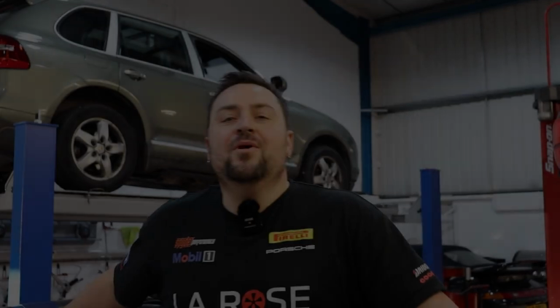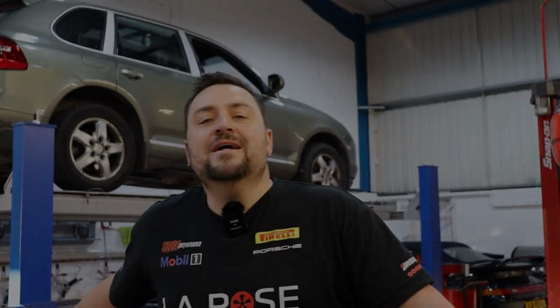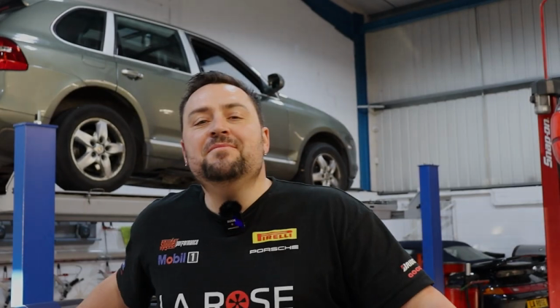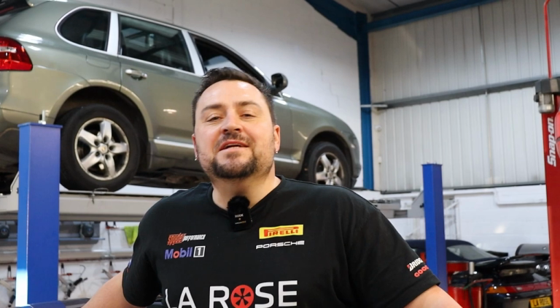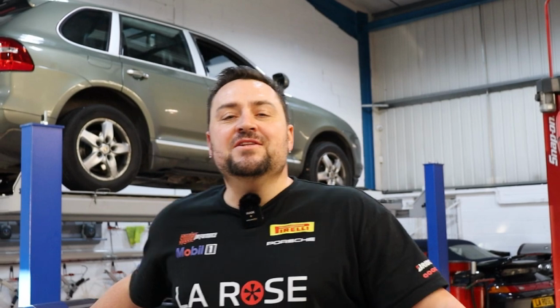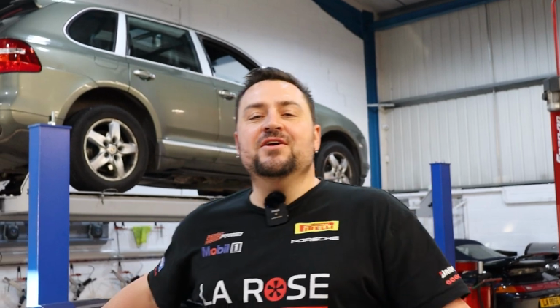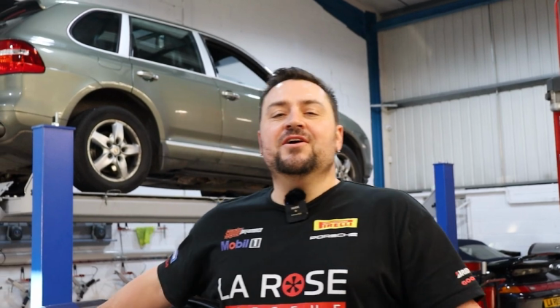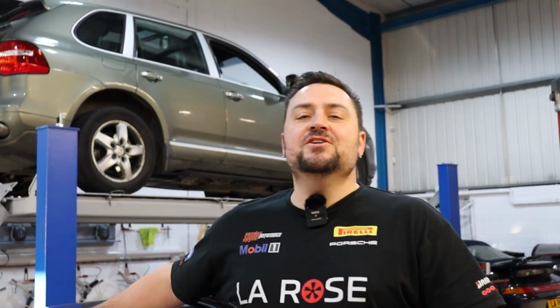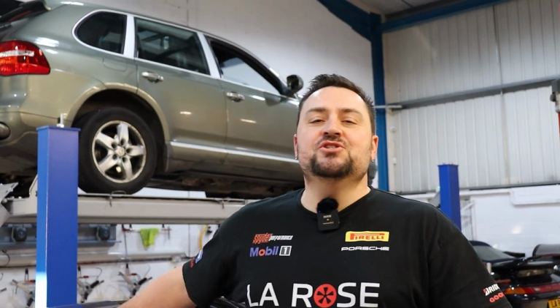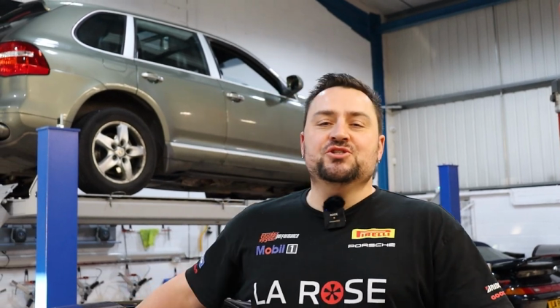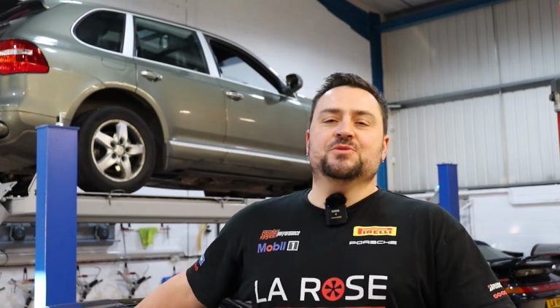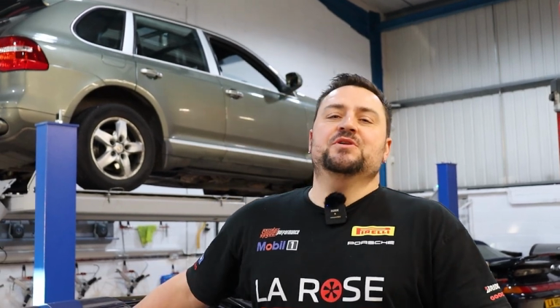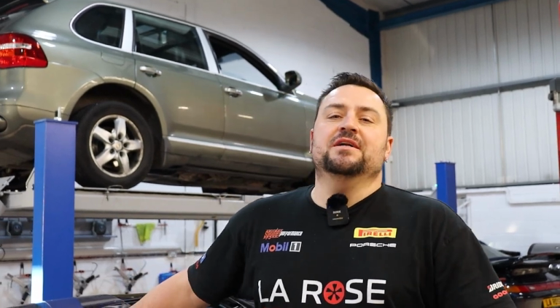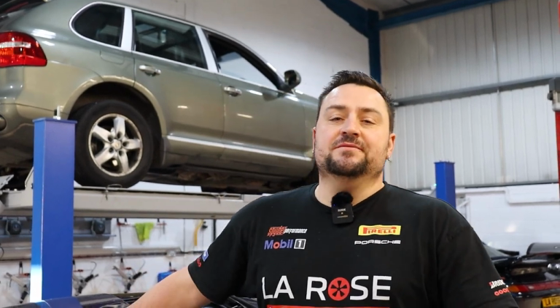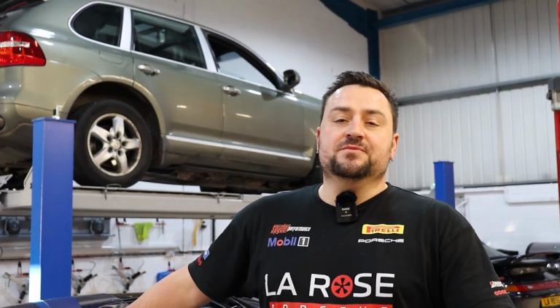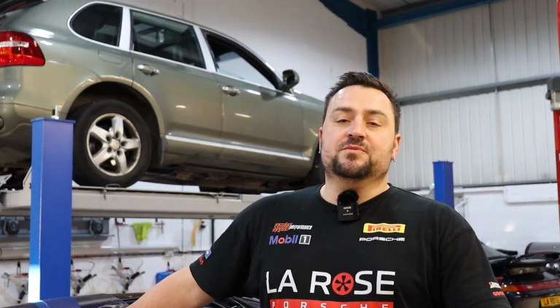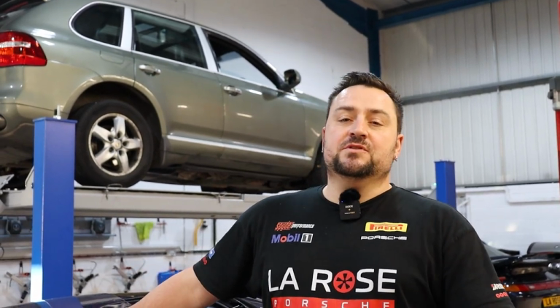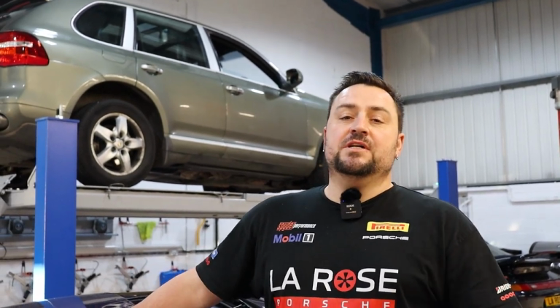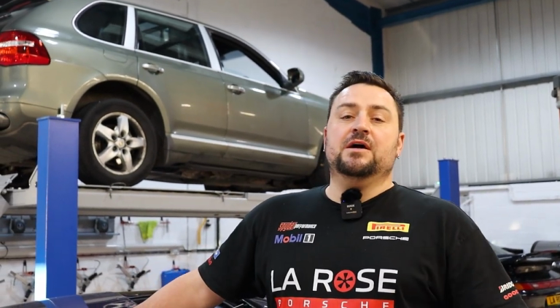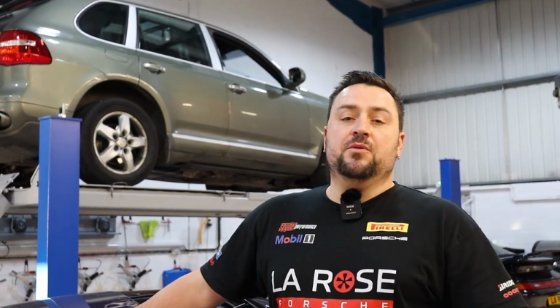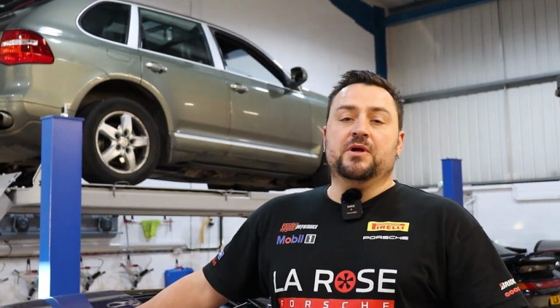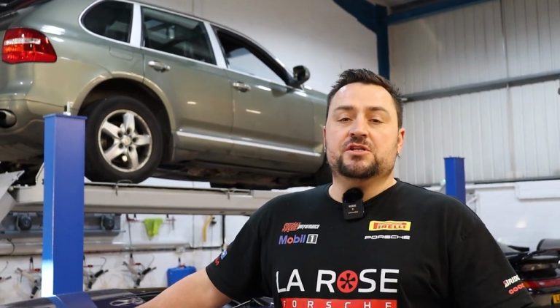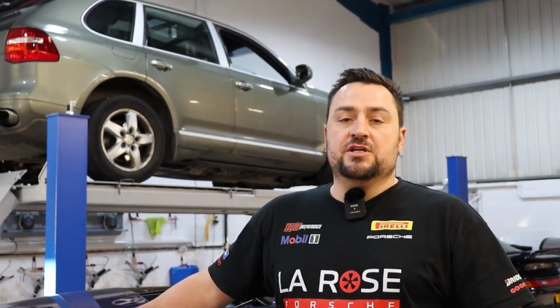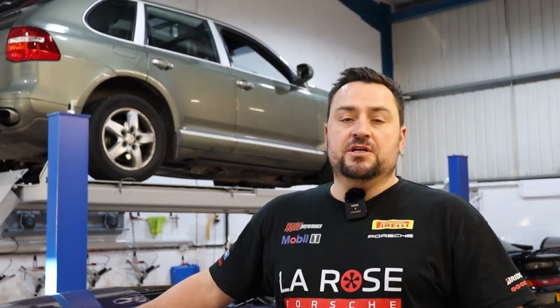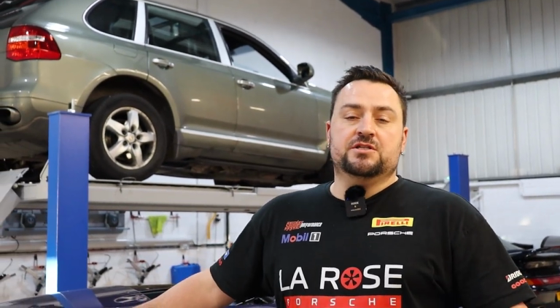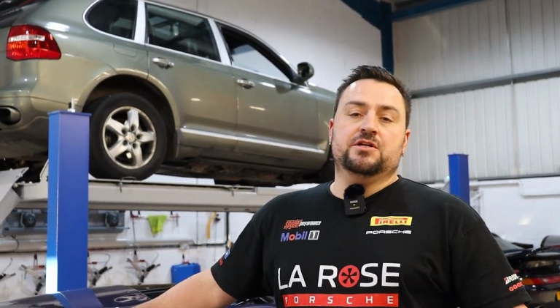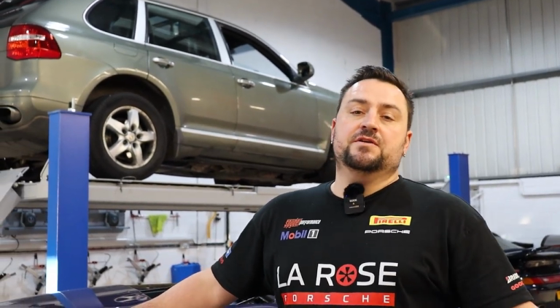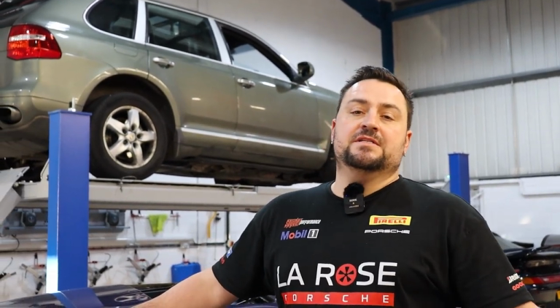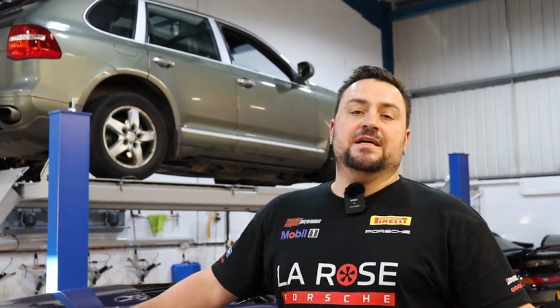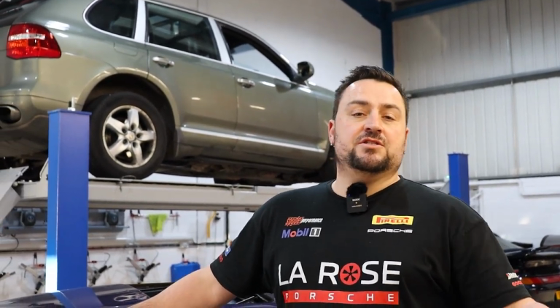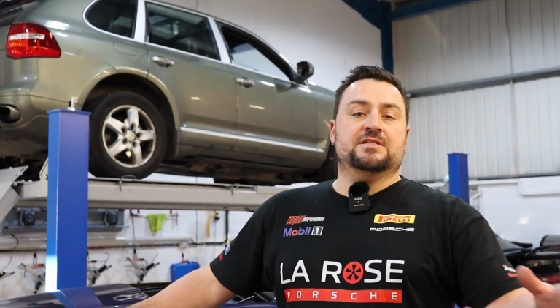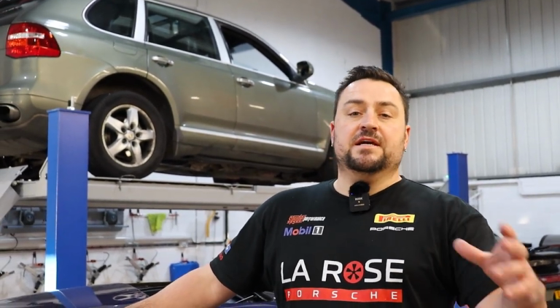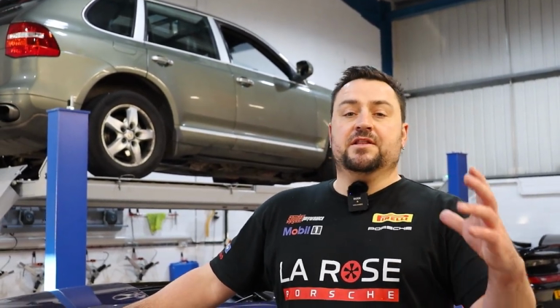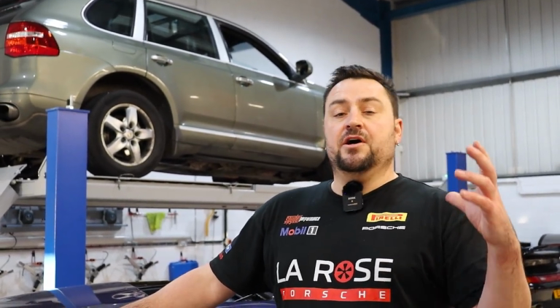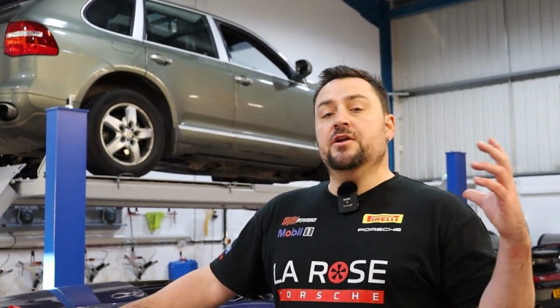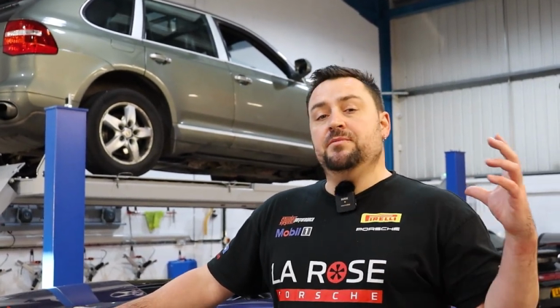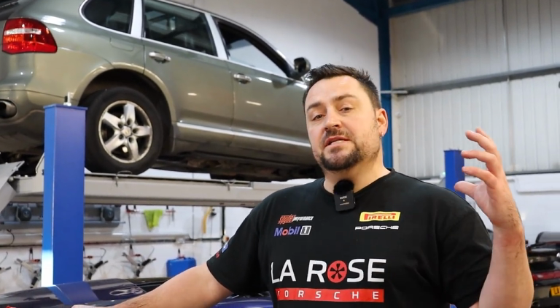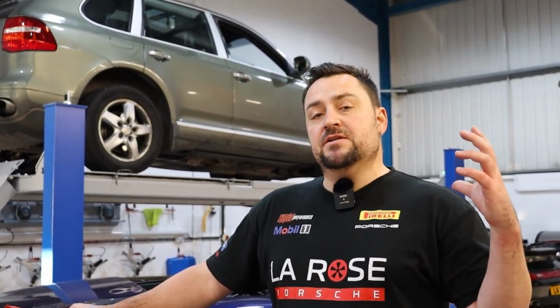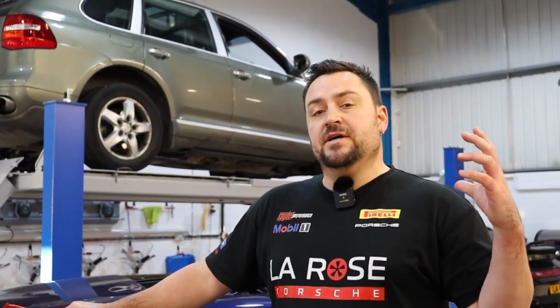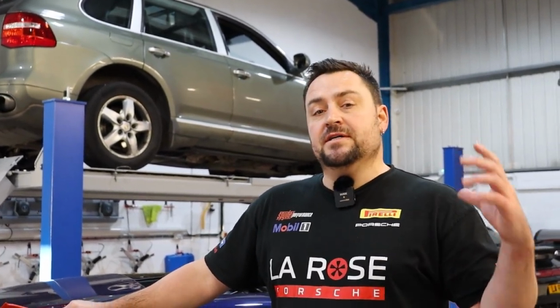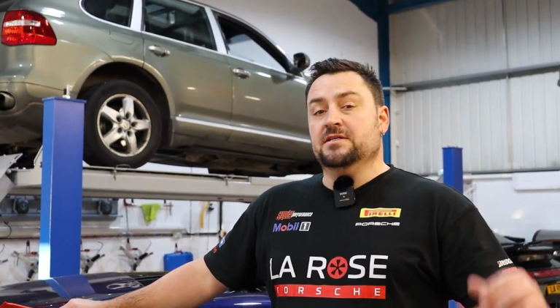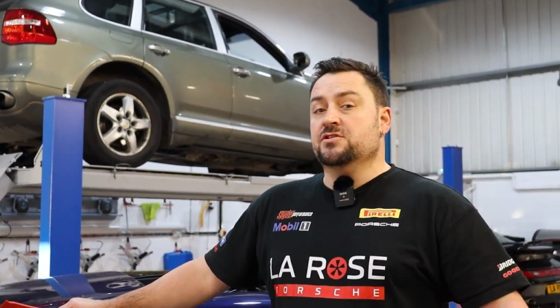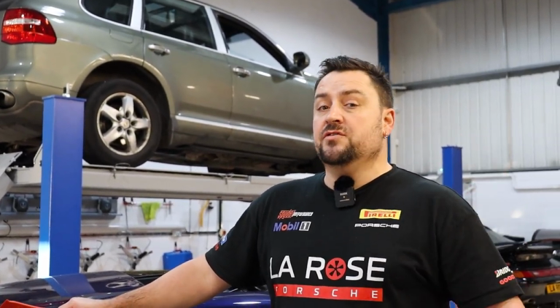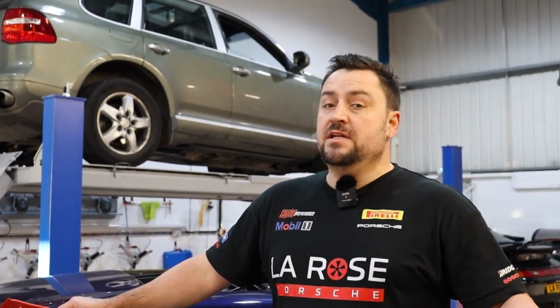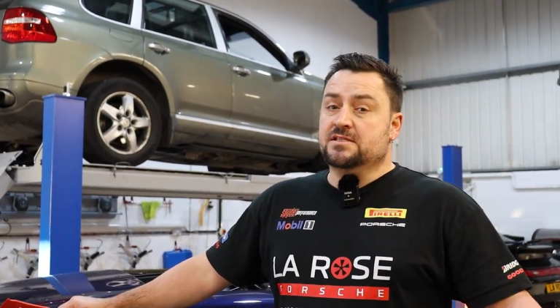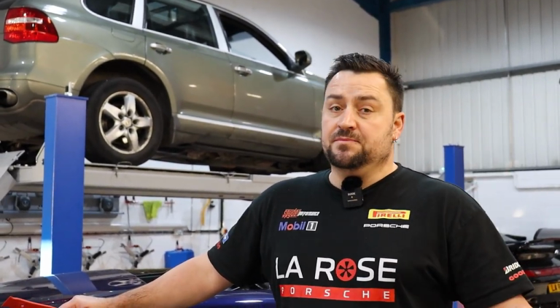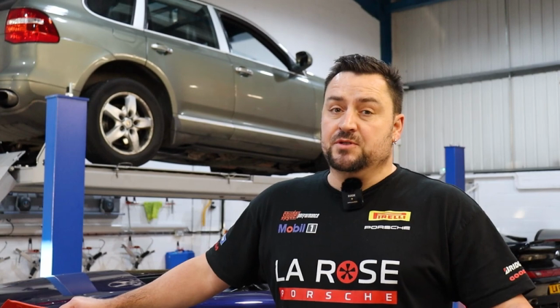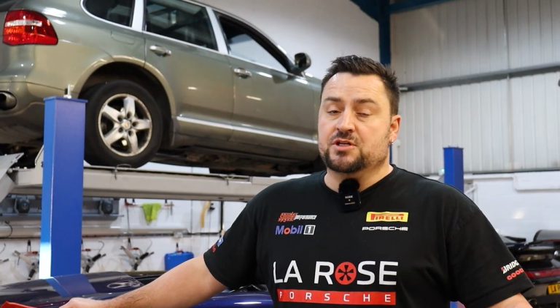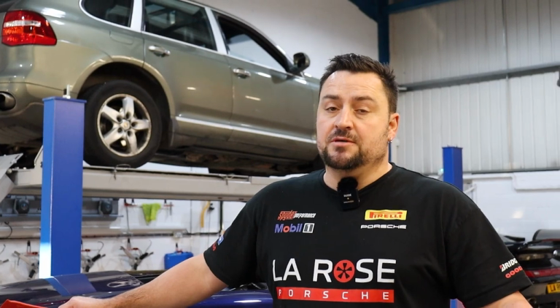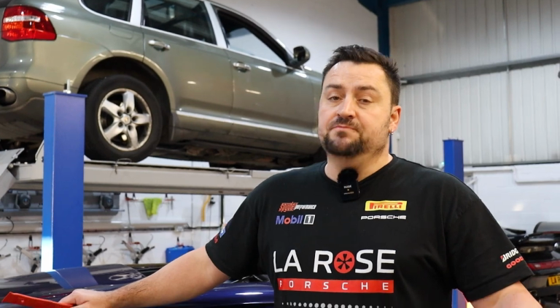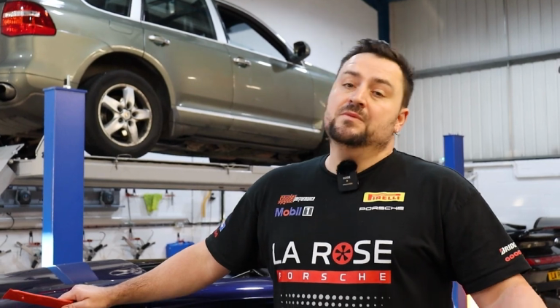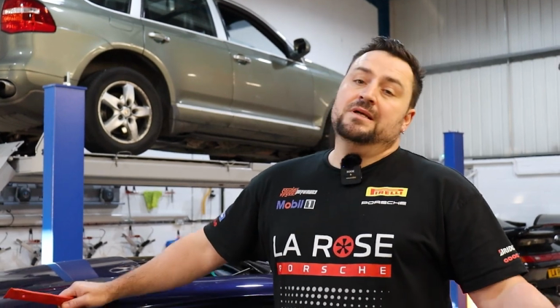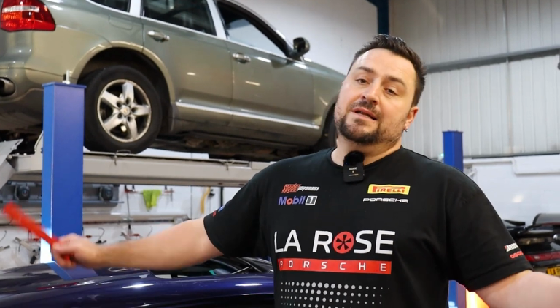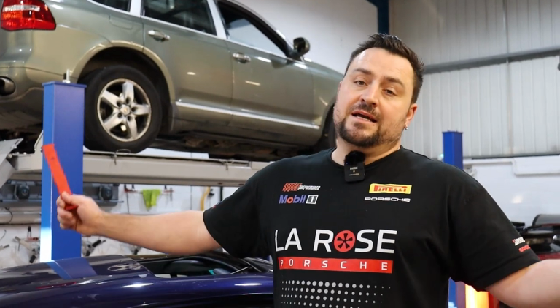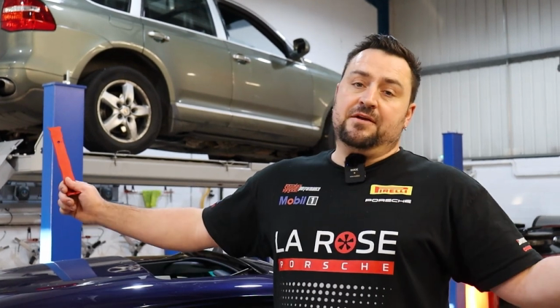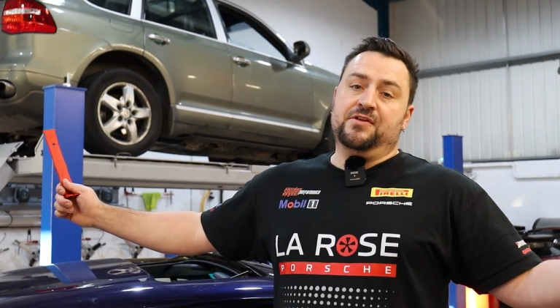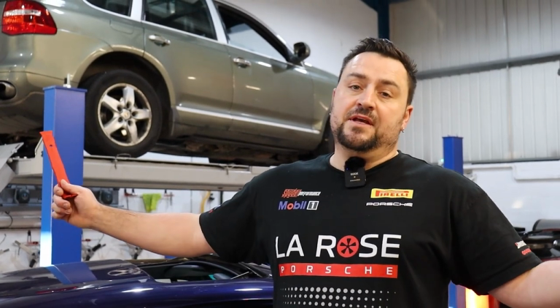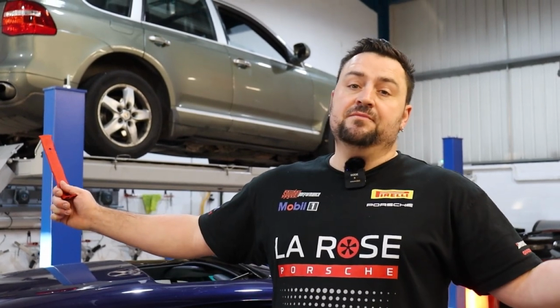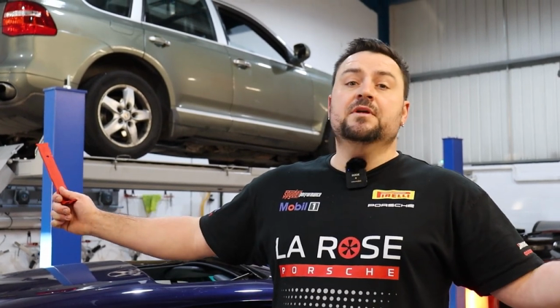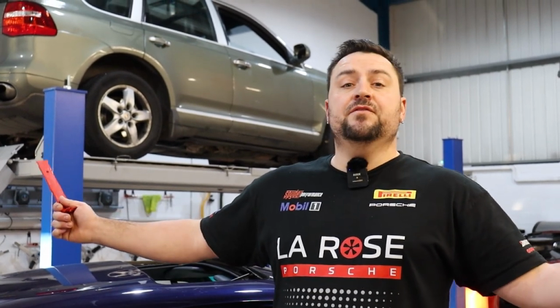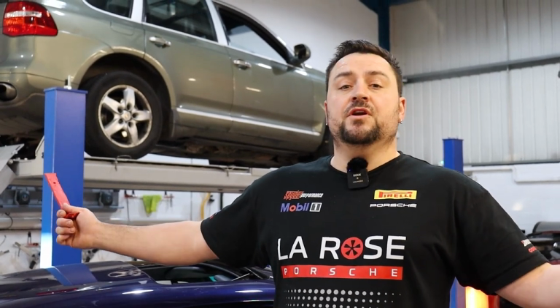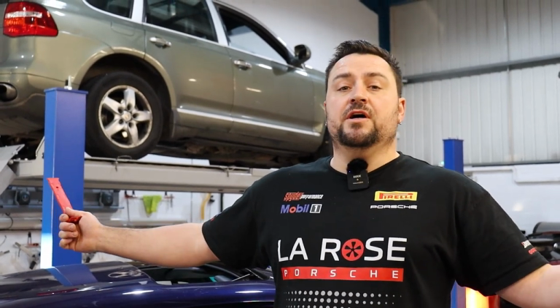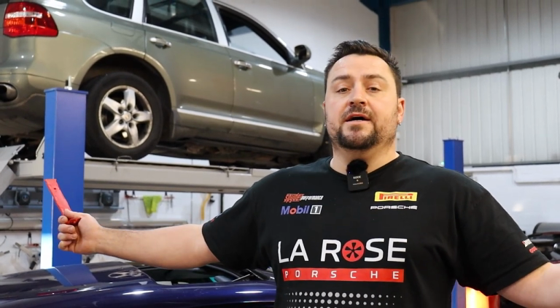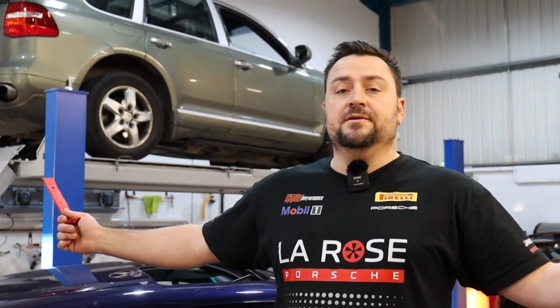Welcome back to the LaRose YouTube channel. Today what we're going to show you is how to take the odometer out. It's a really simple job, like everything, if you know how.